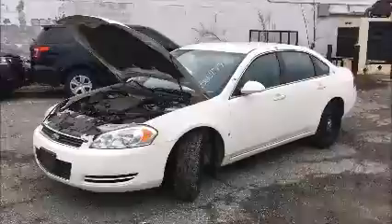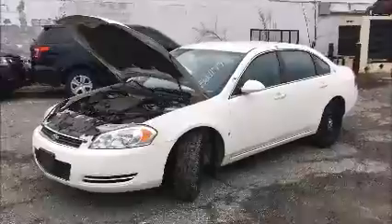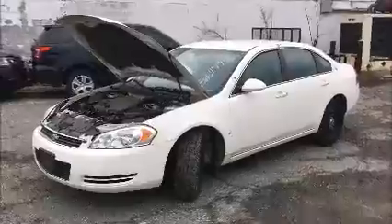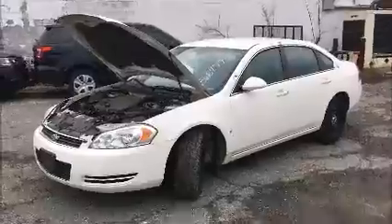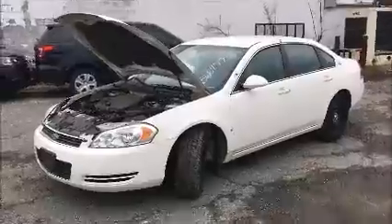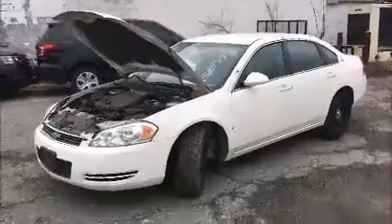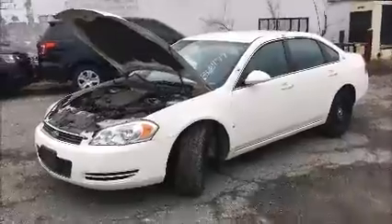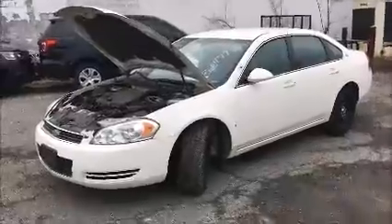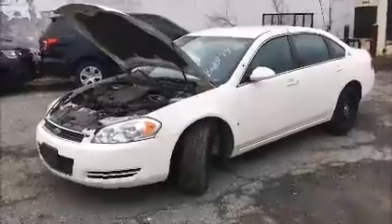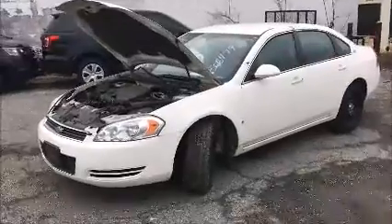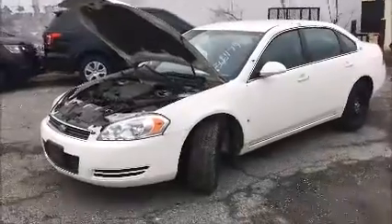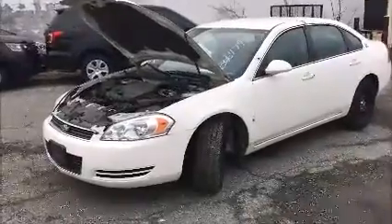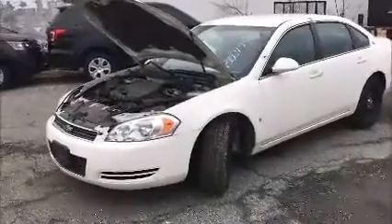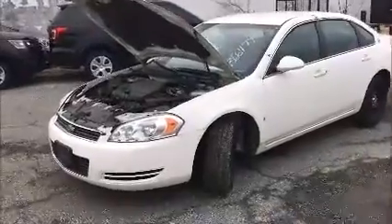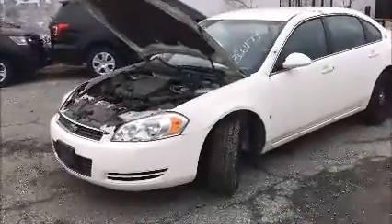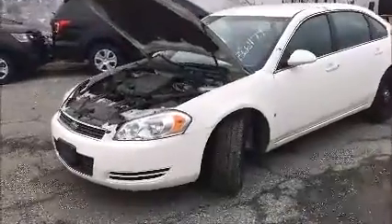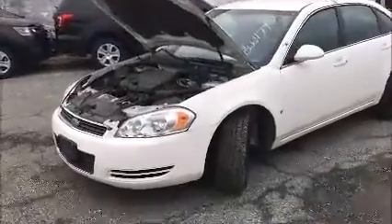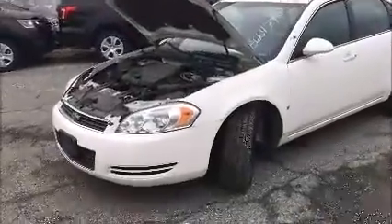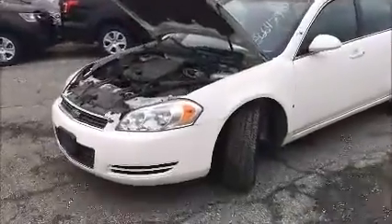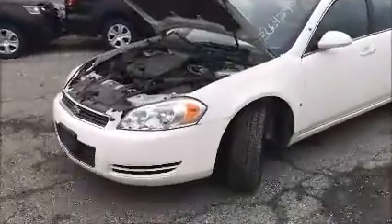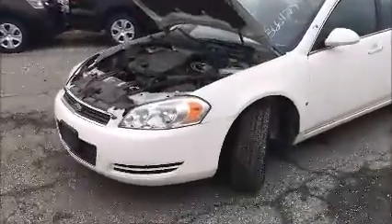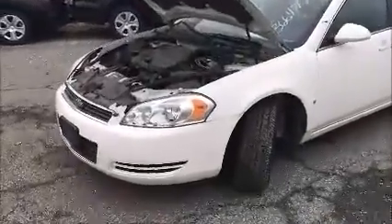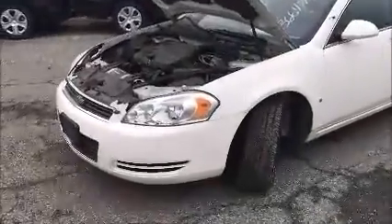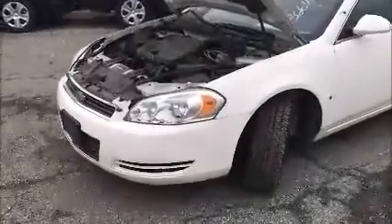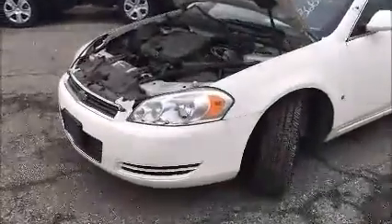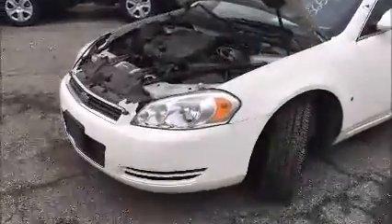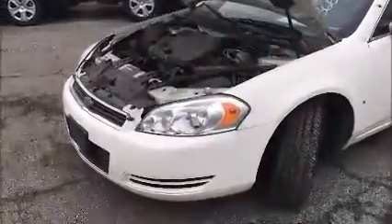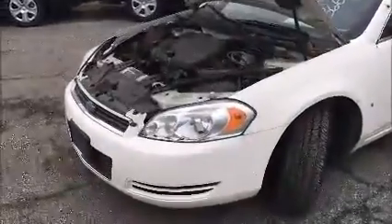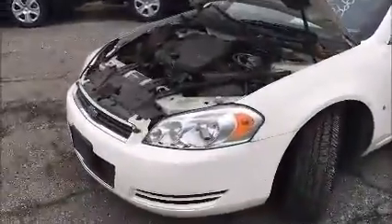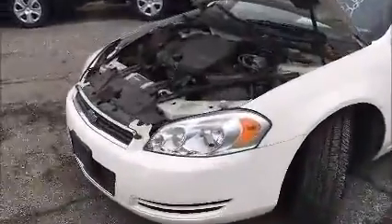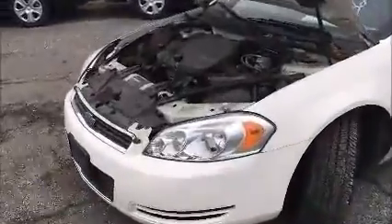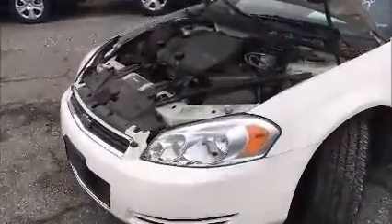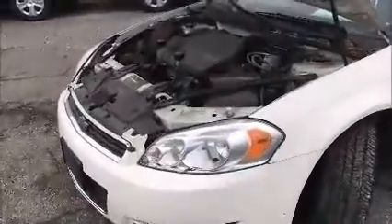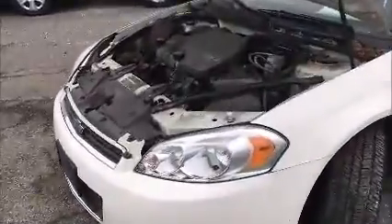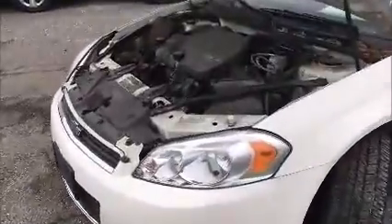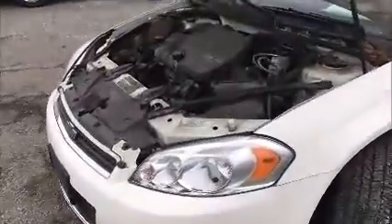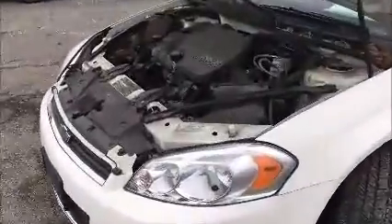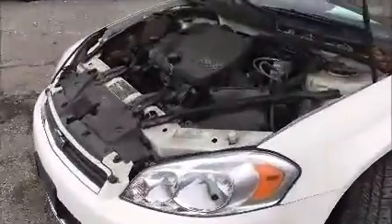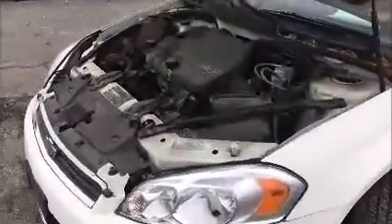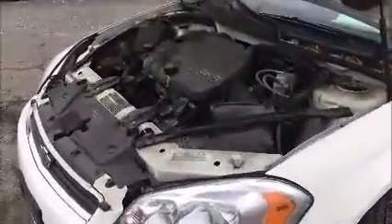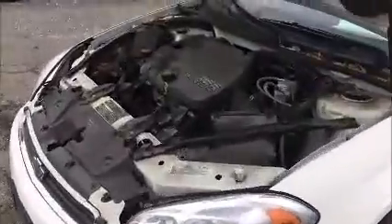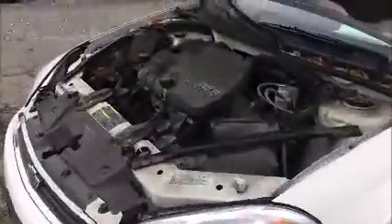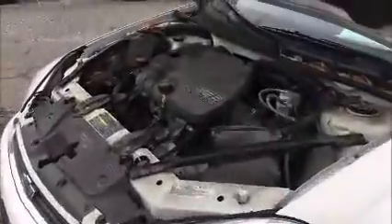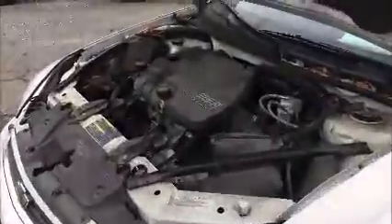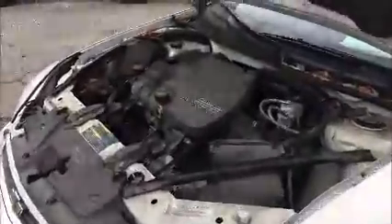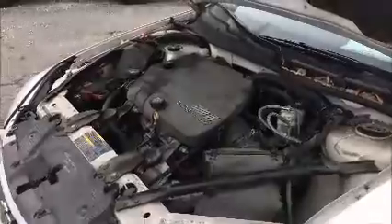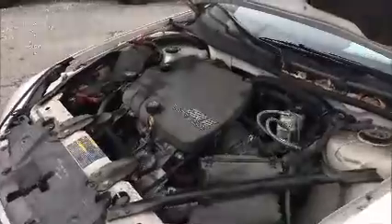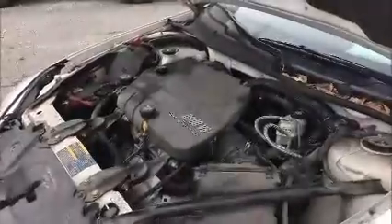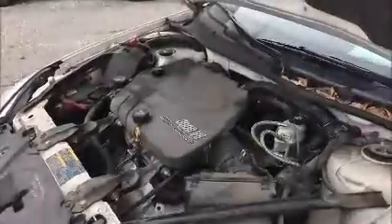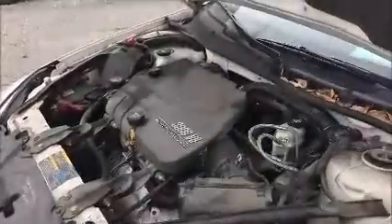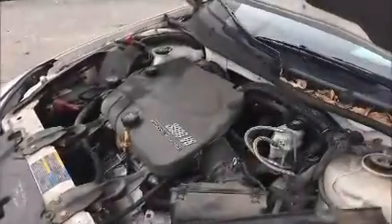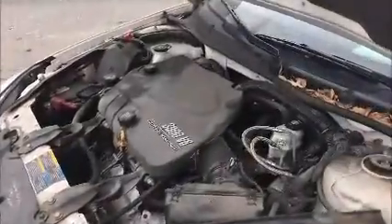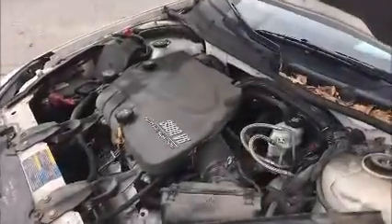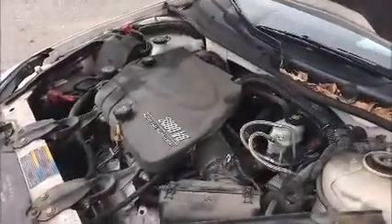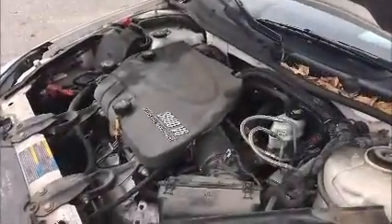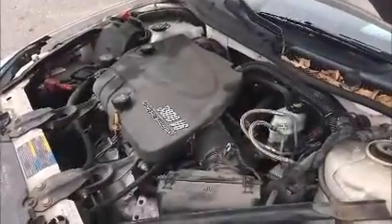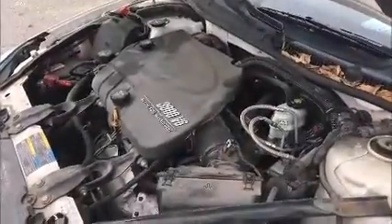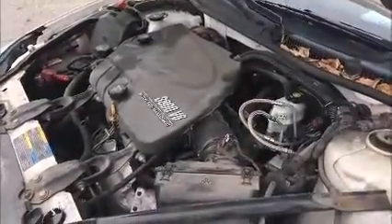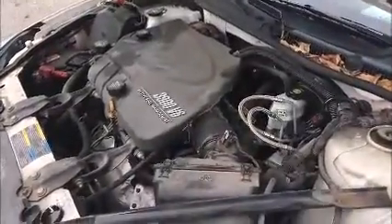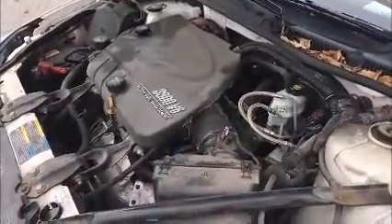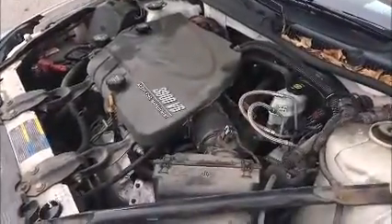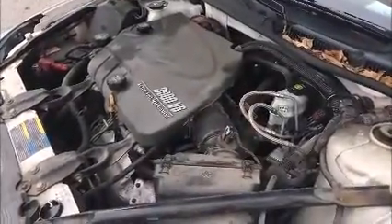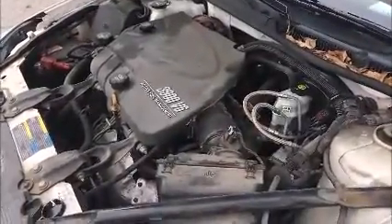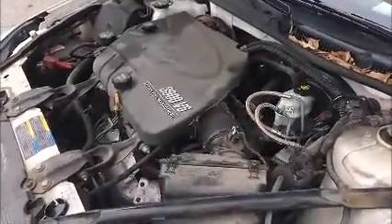Lot 17868. 21,300 miles. Starts right up — I didn't even need to jump it. Moves forward and in reverse, turns and stops.